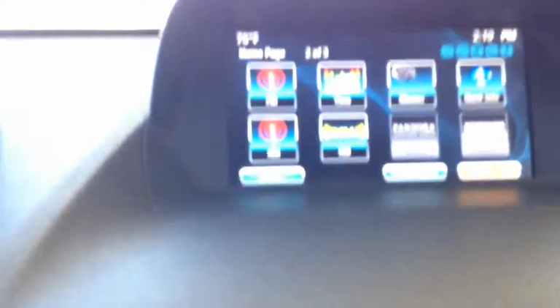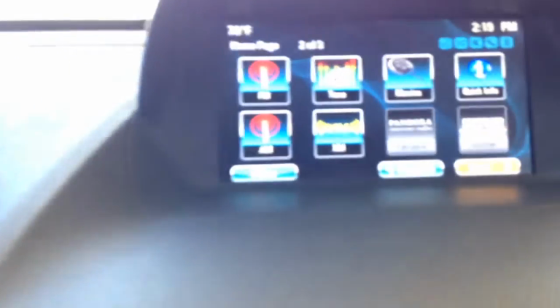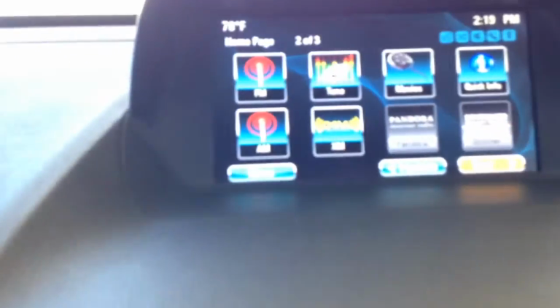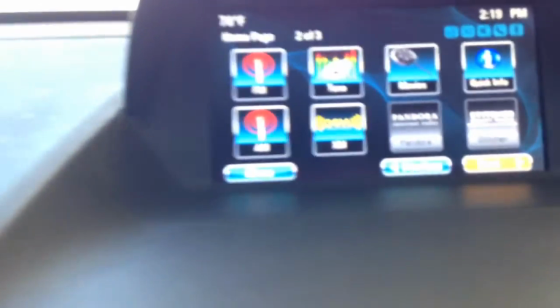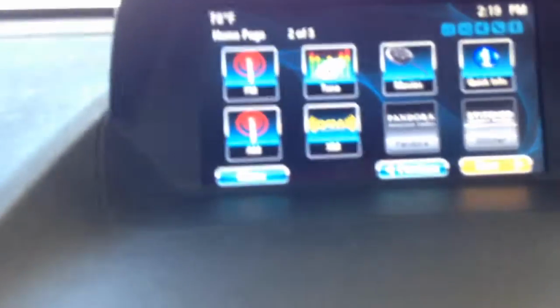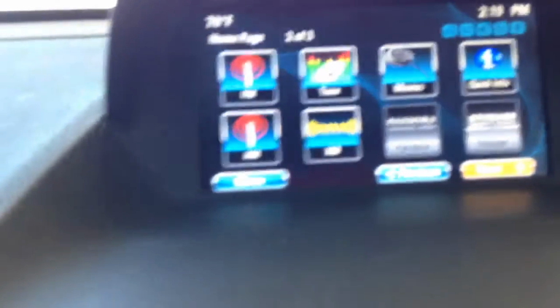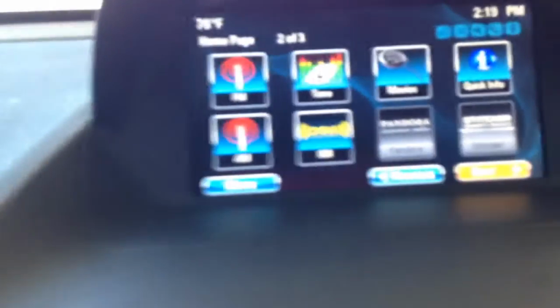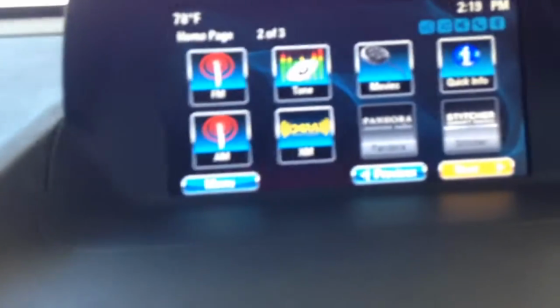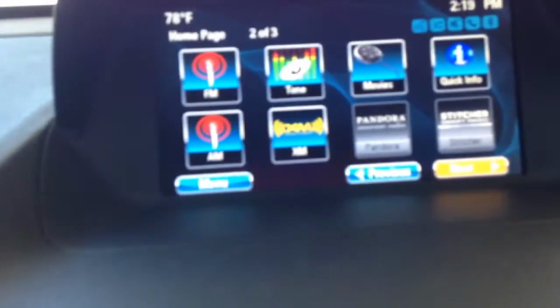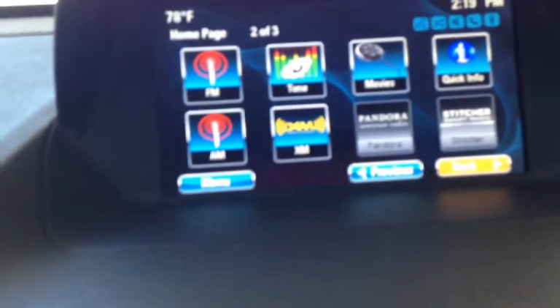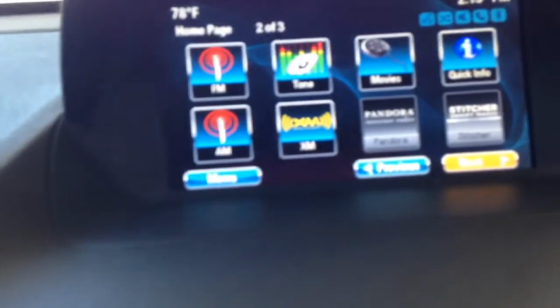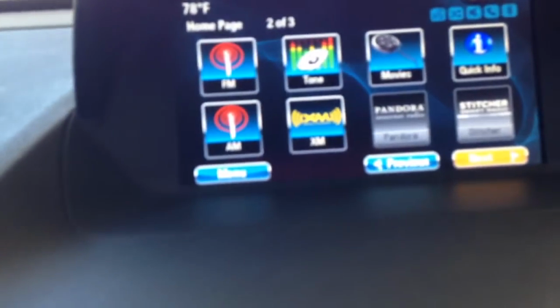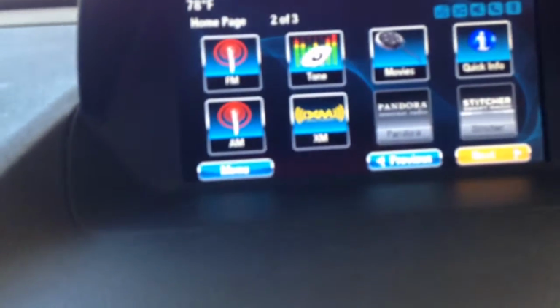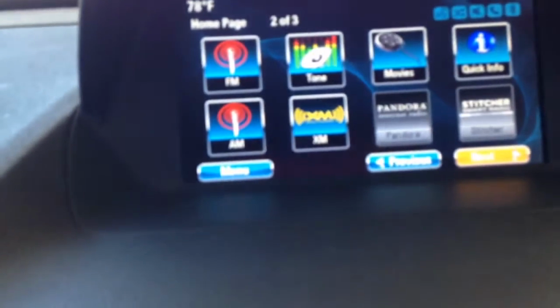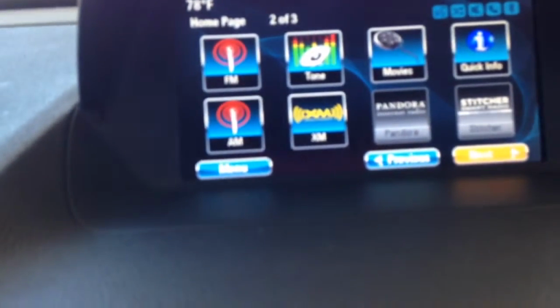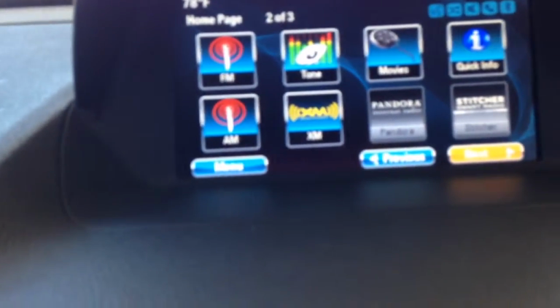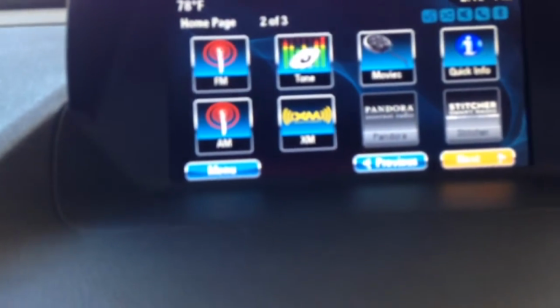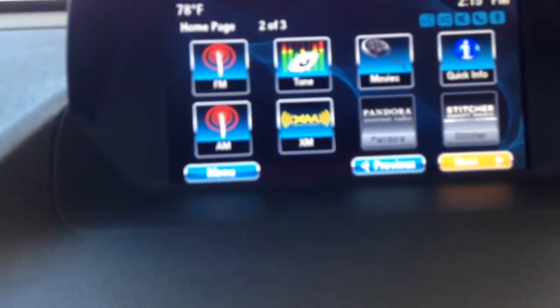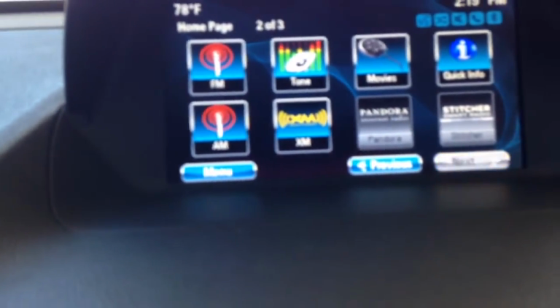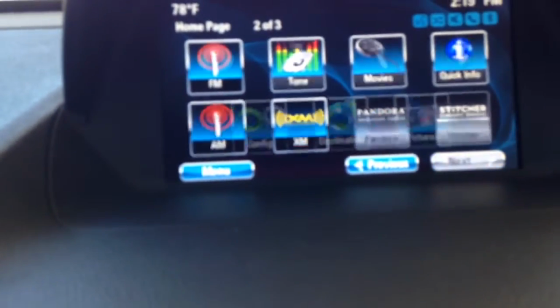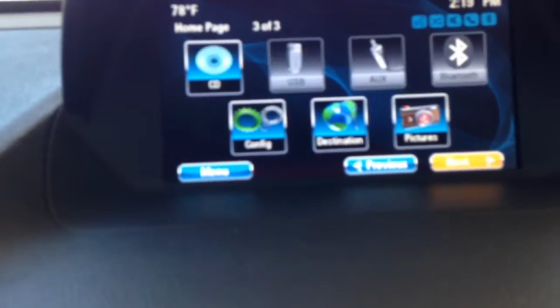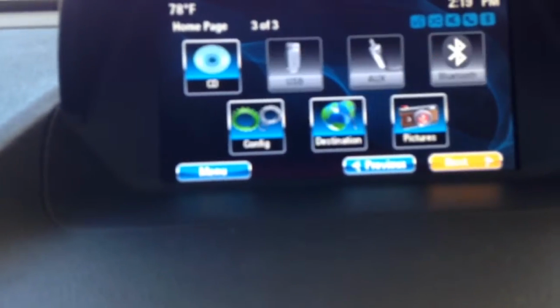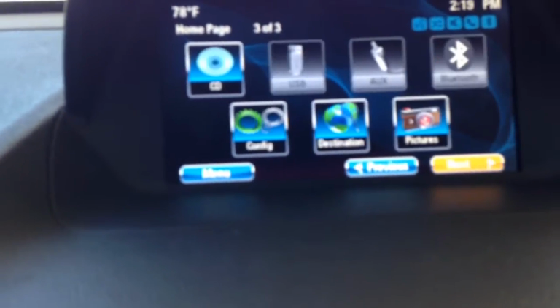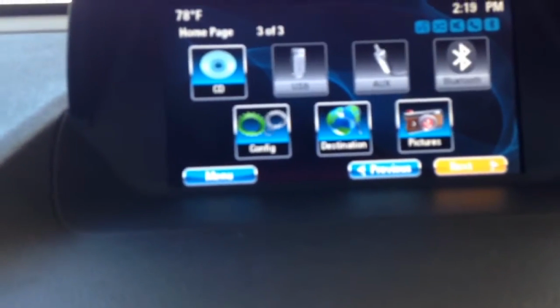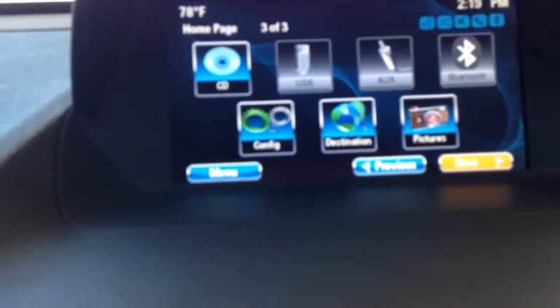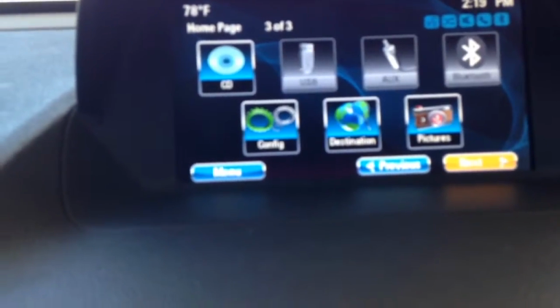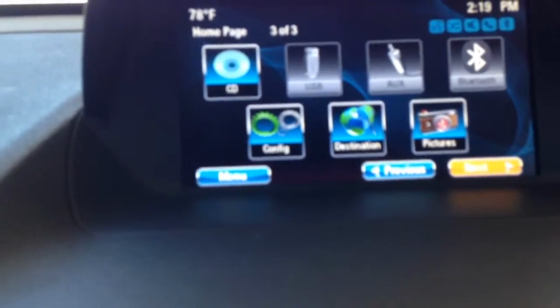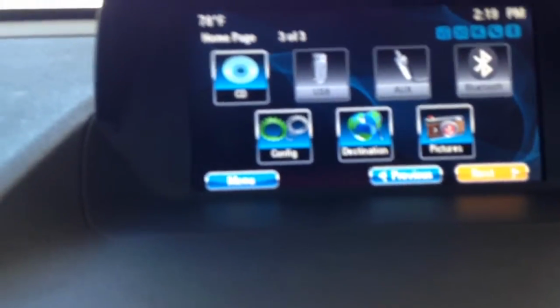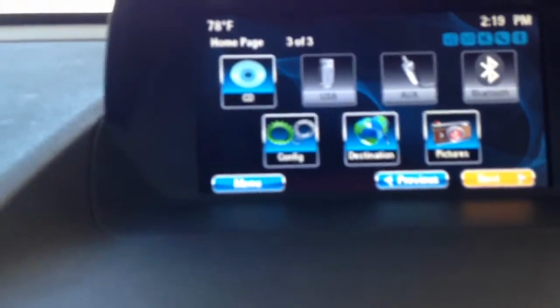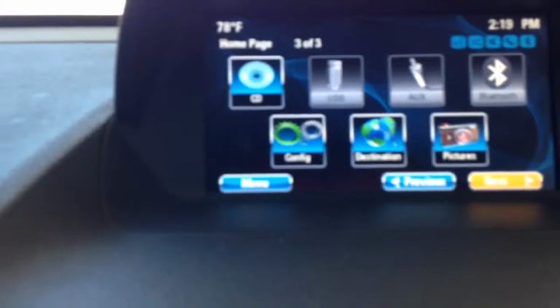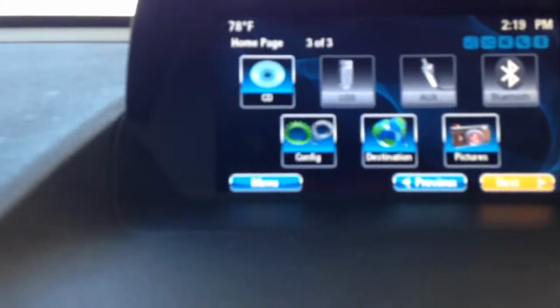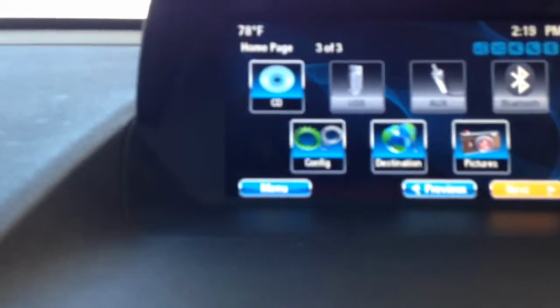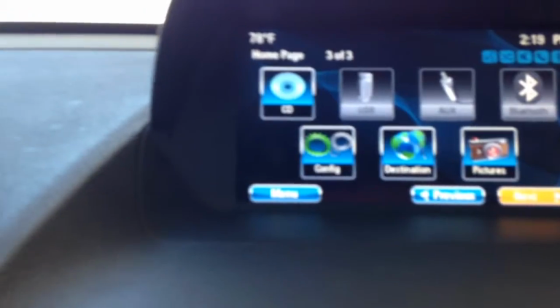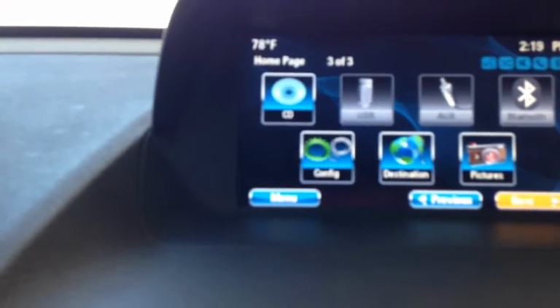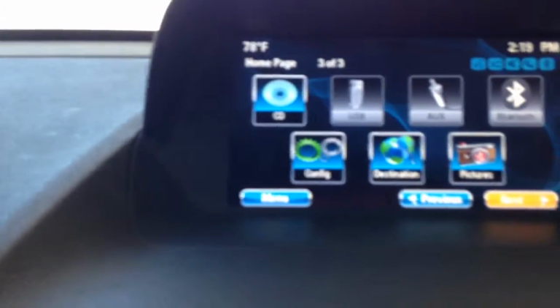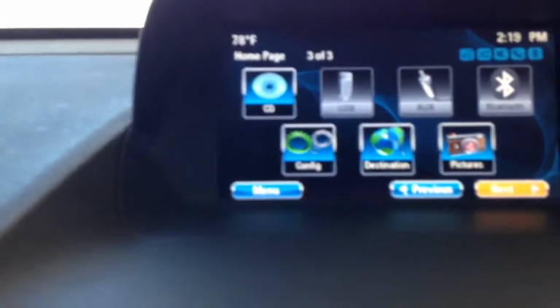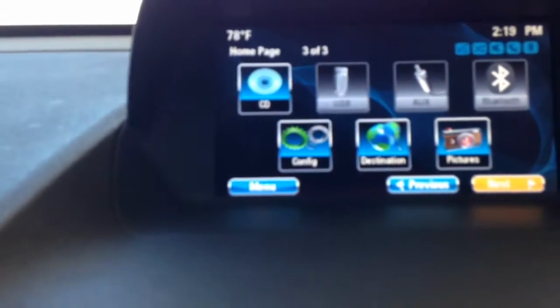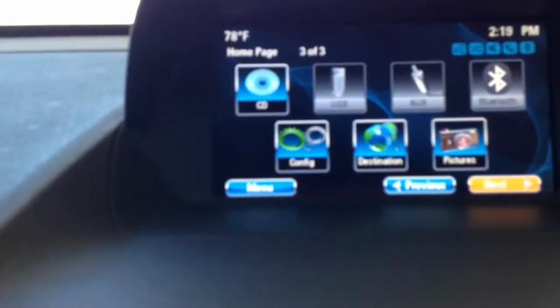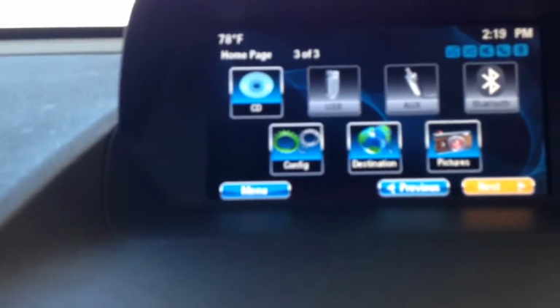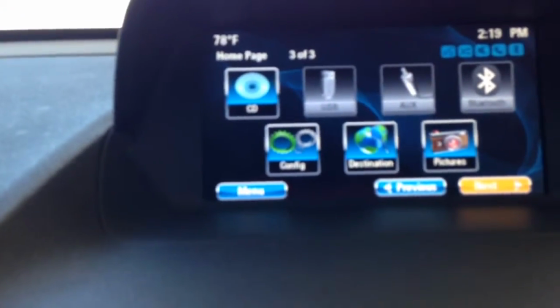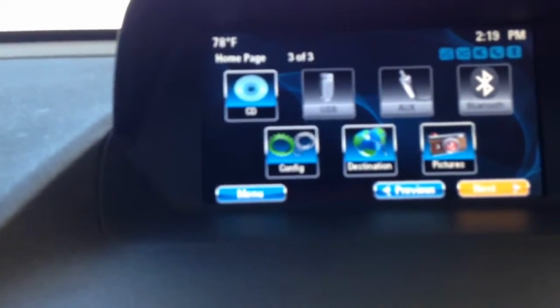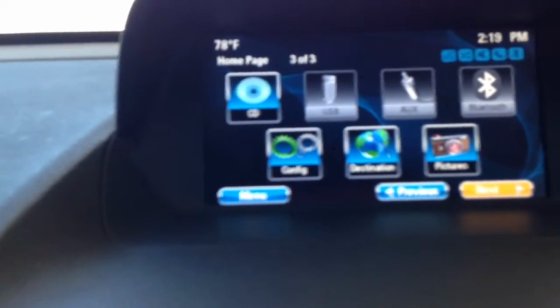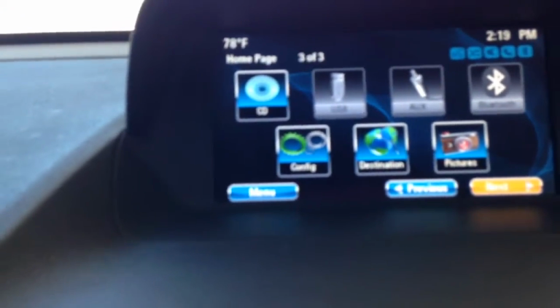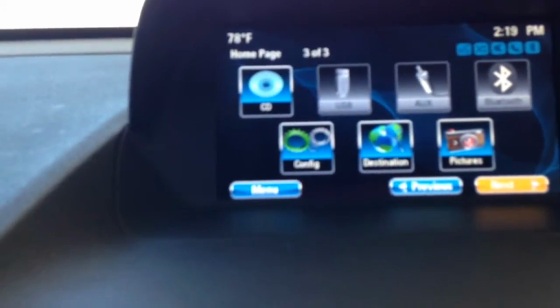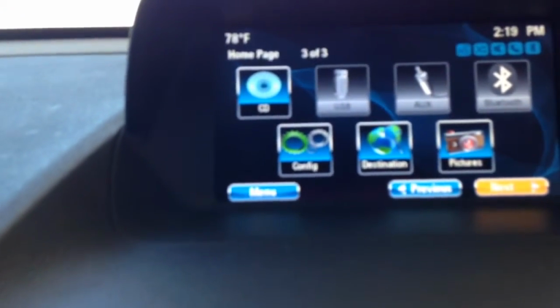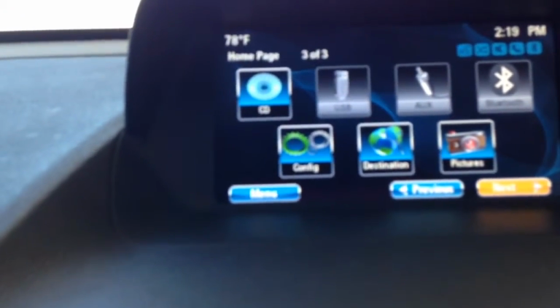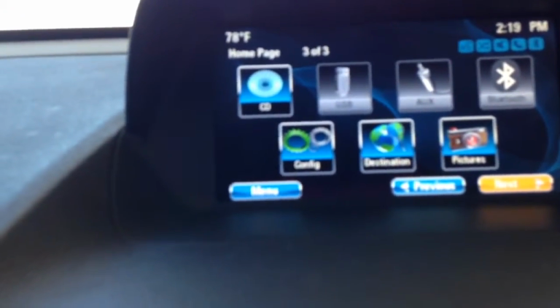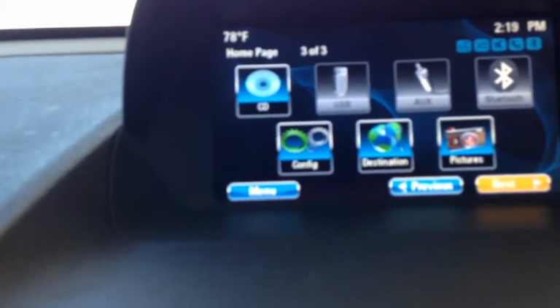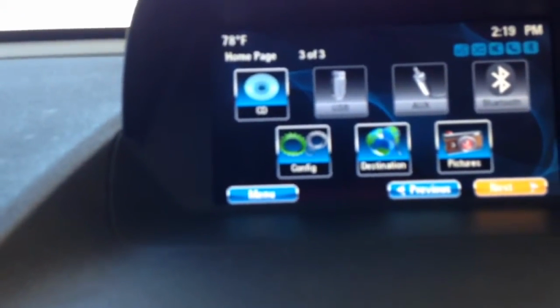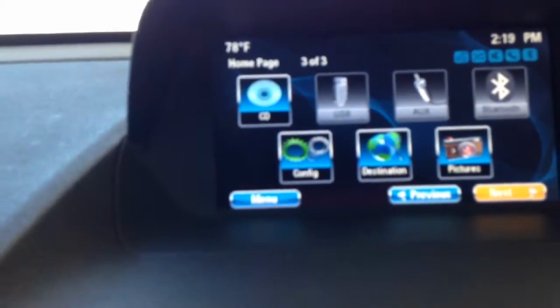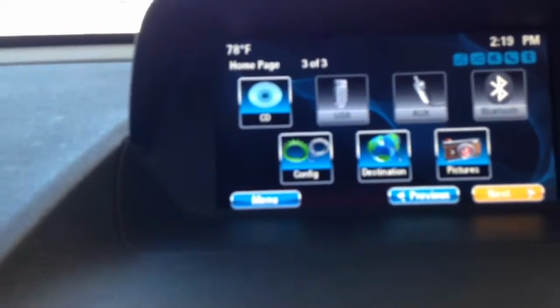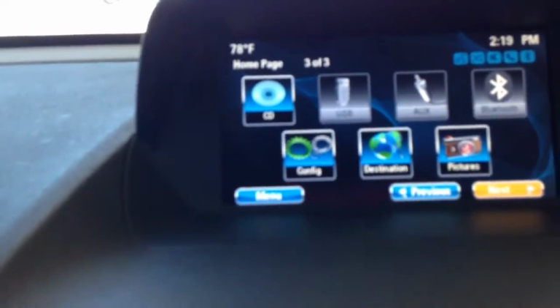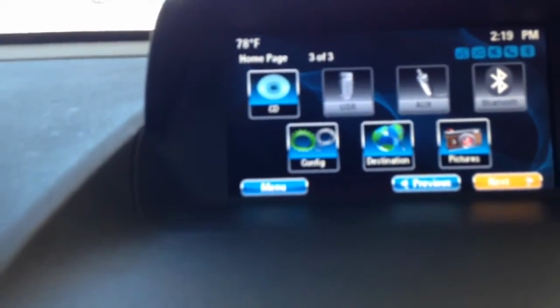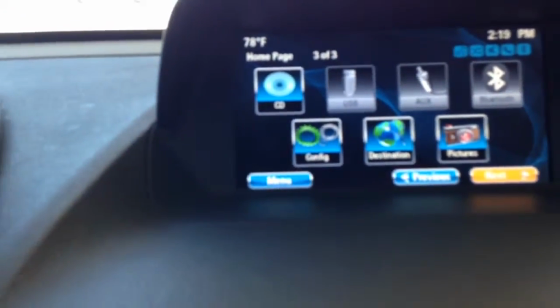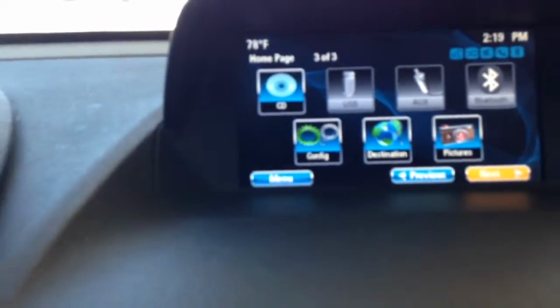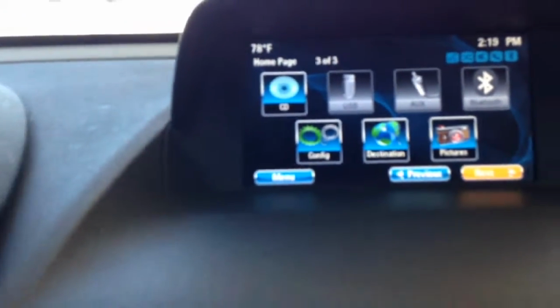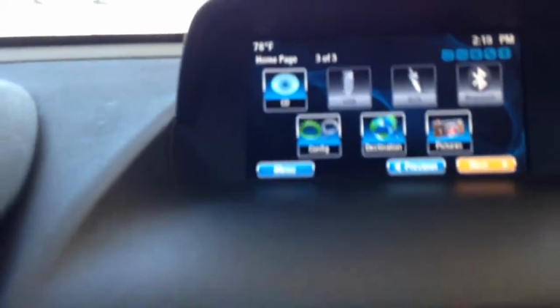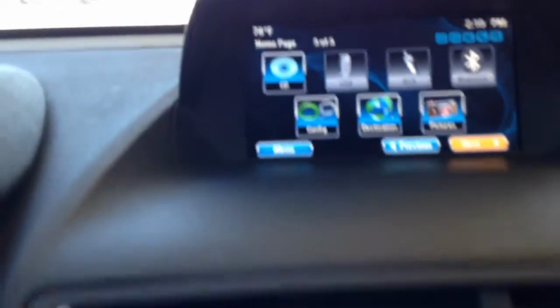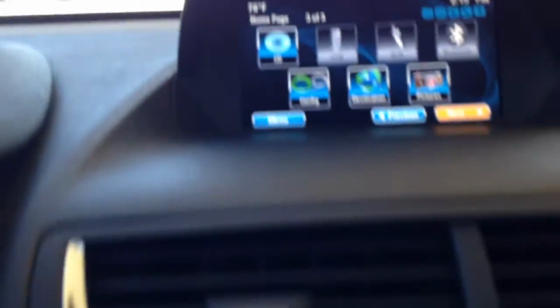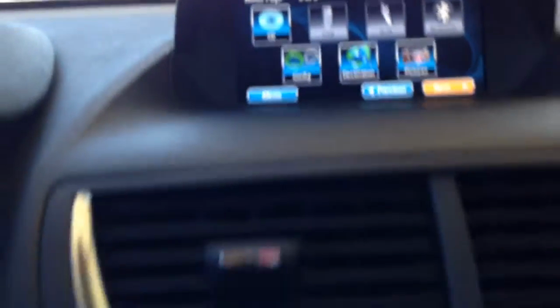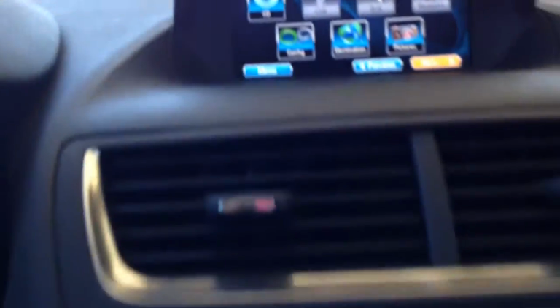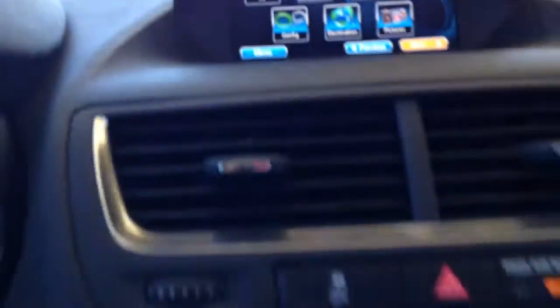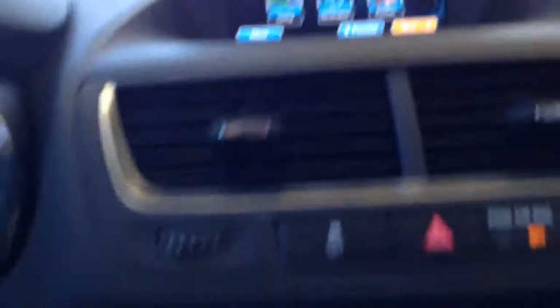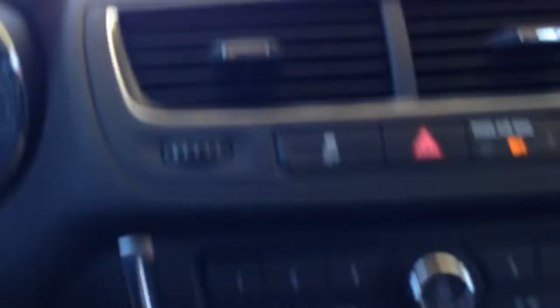It has one more screen. If you select the next screen, you also have a CD player, you can put pictures, and your Bluetooth capabilities.